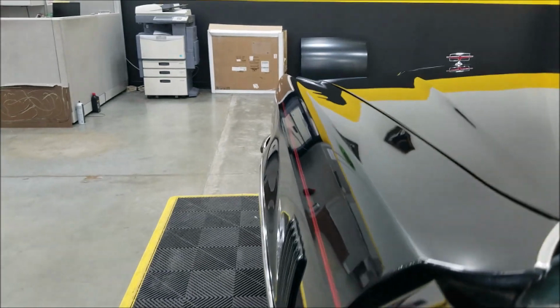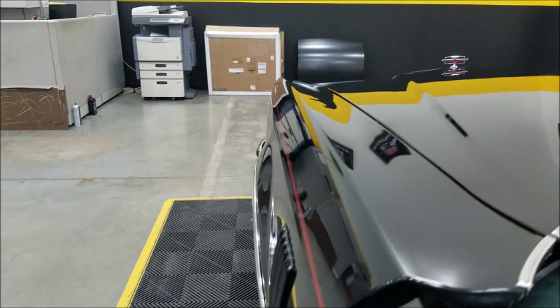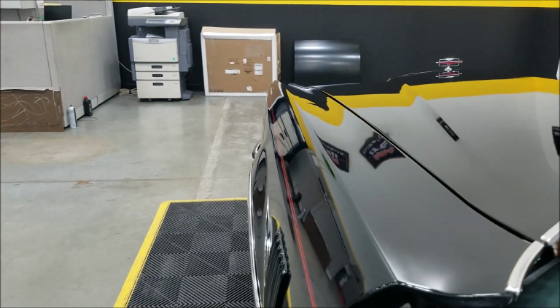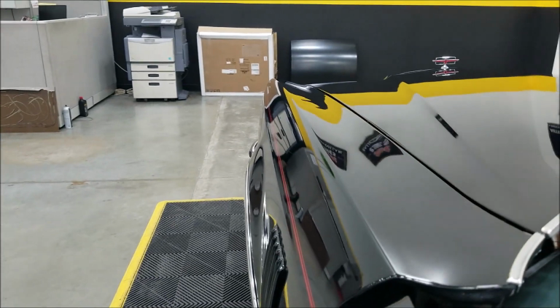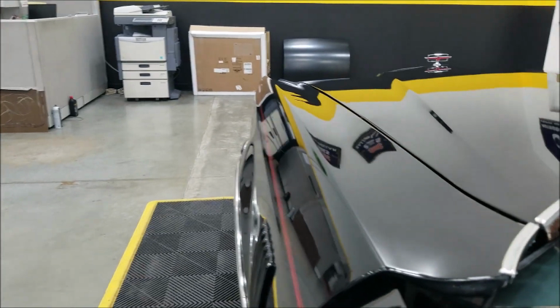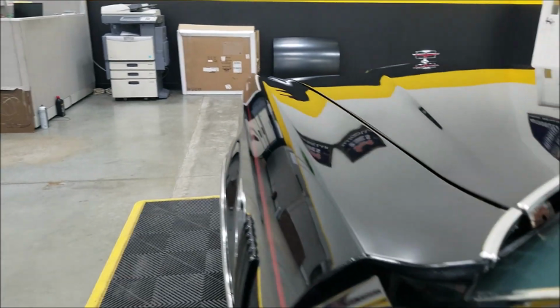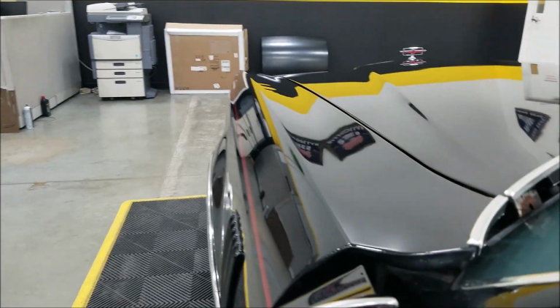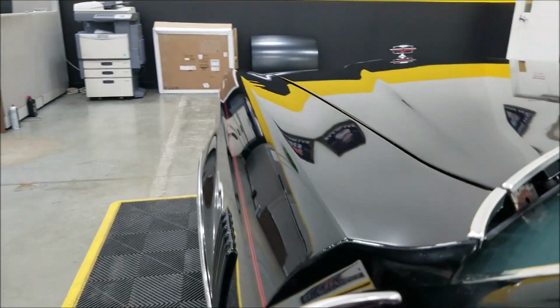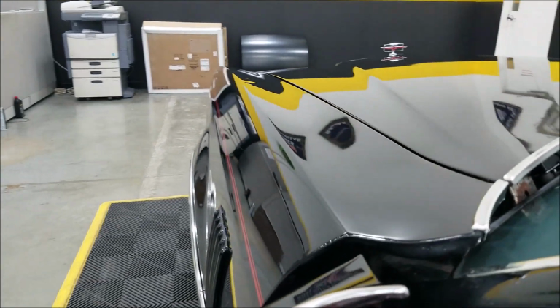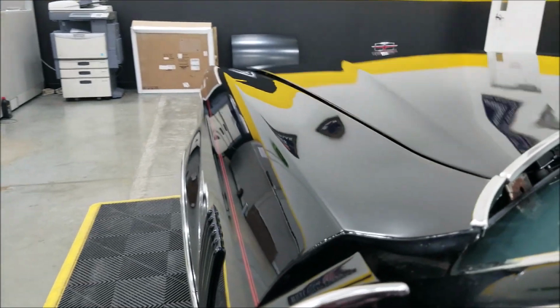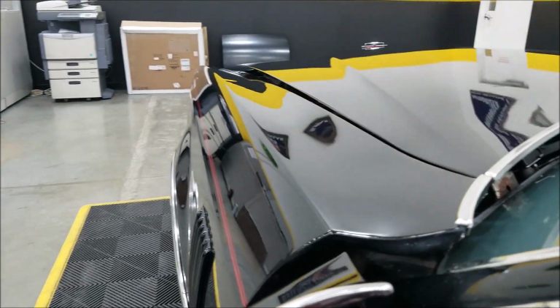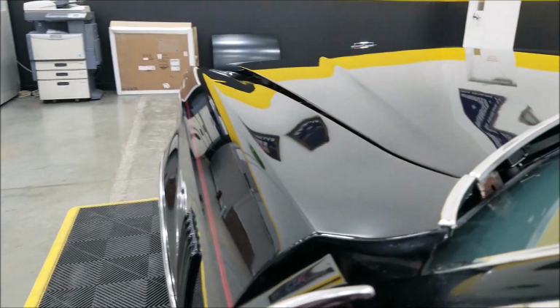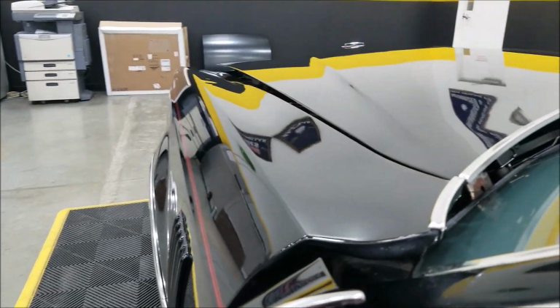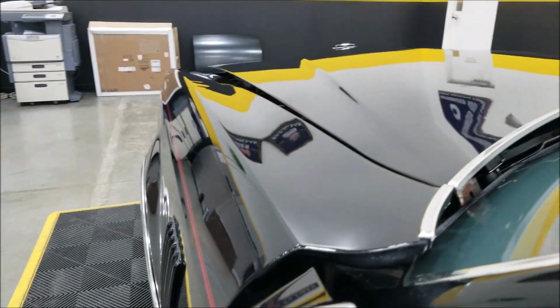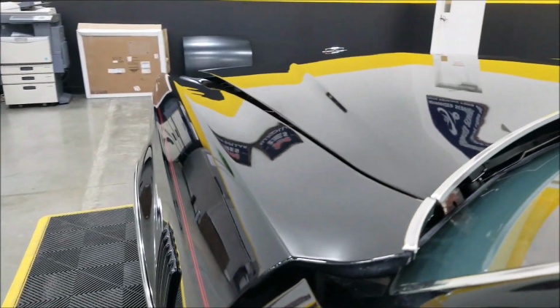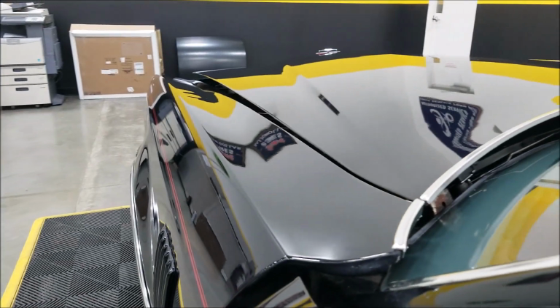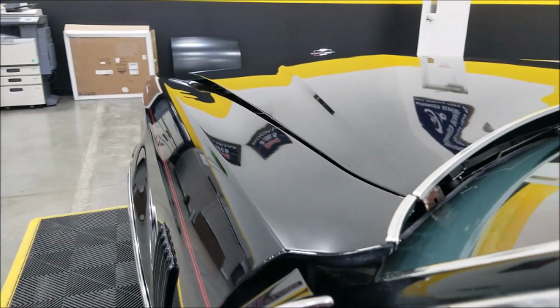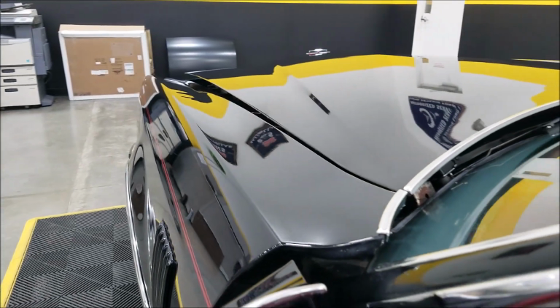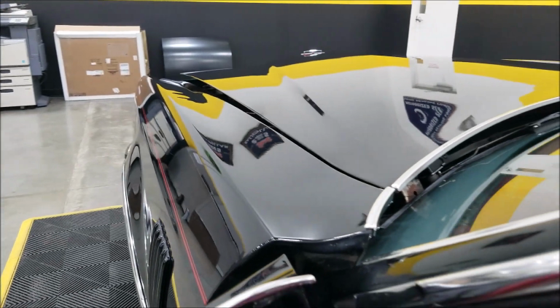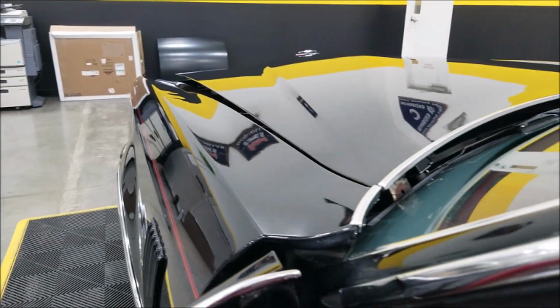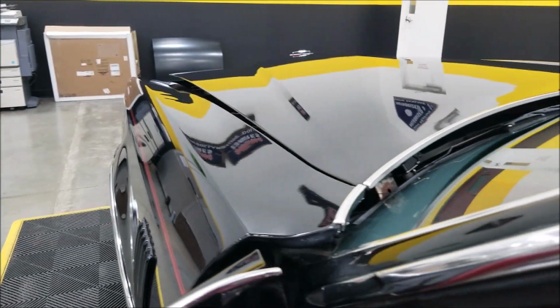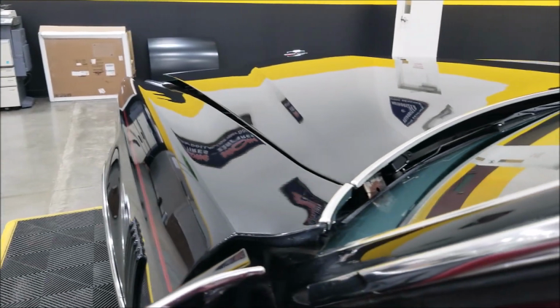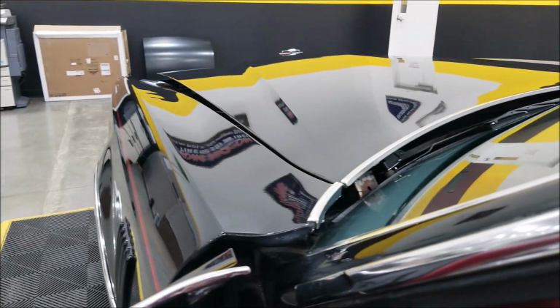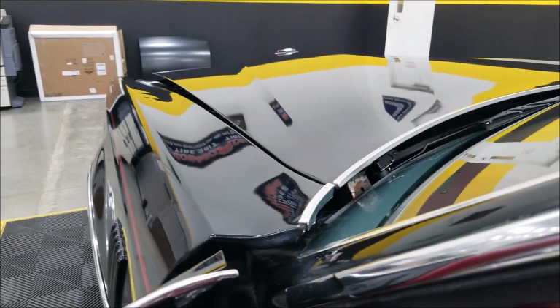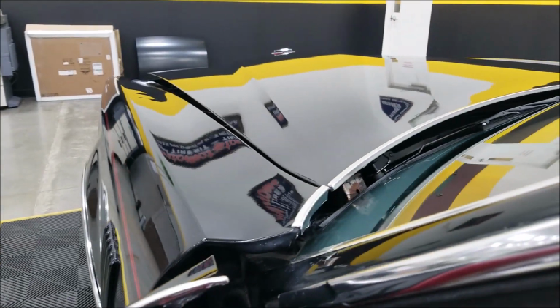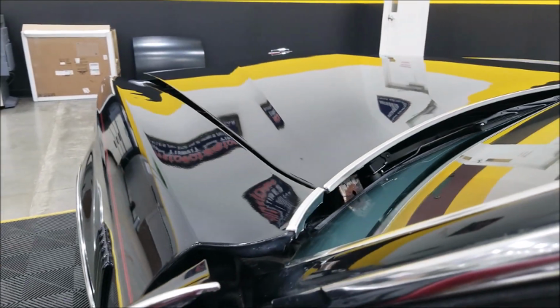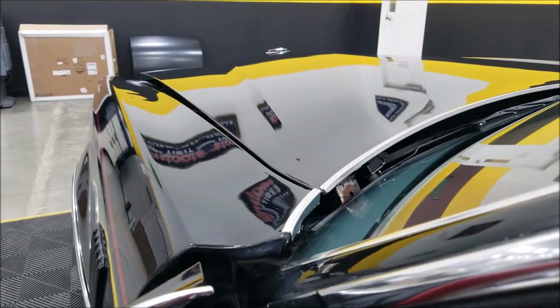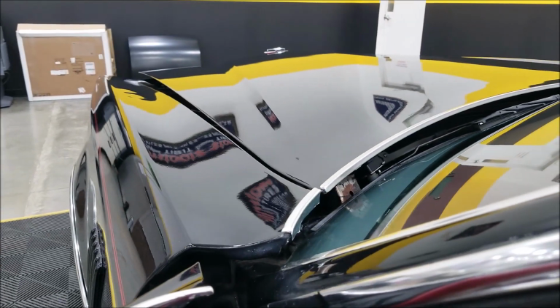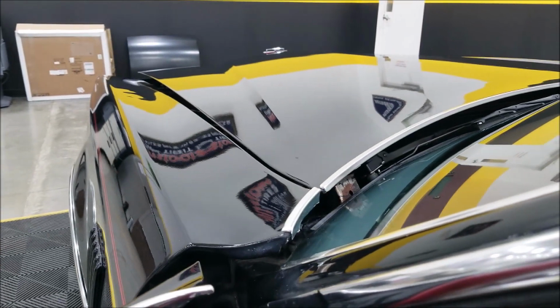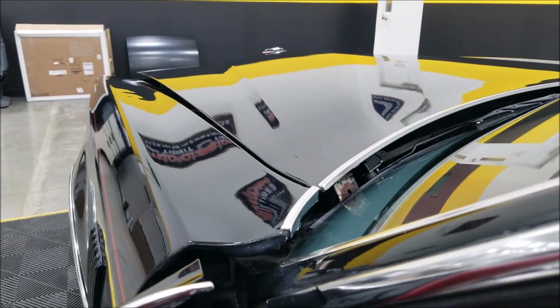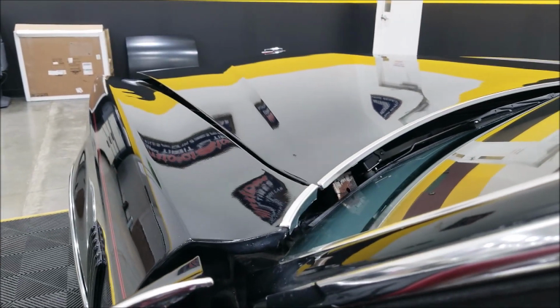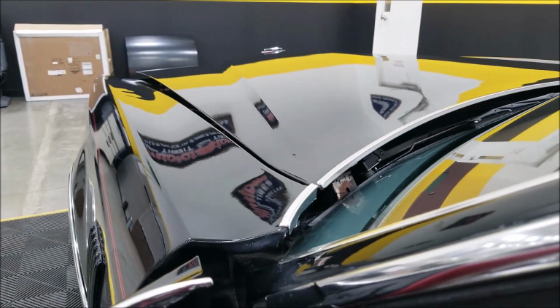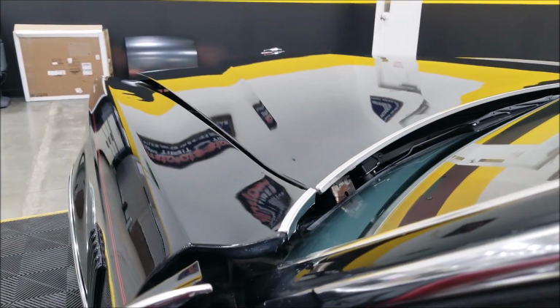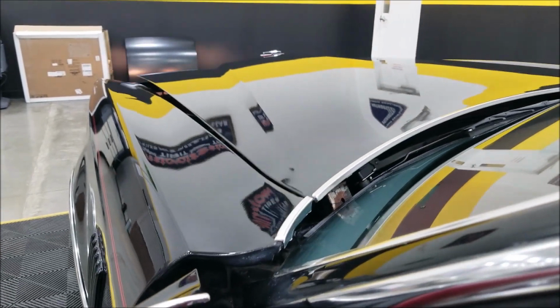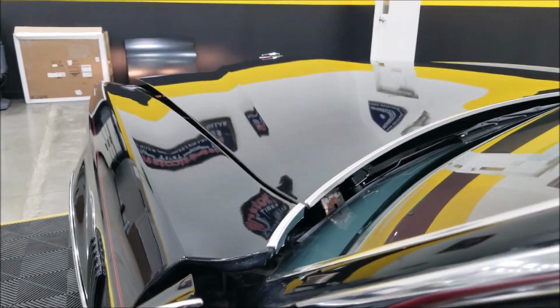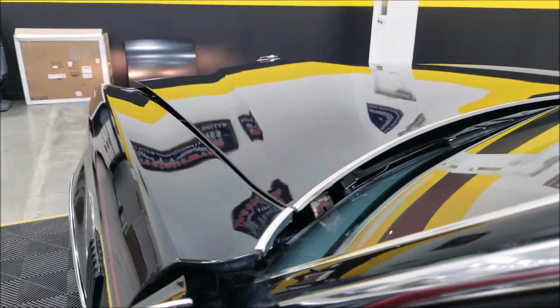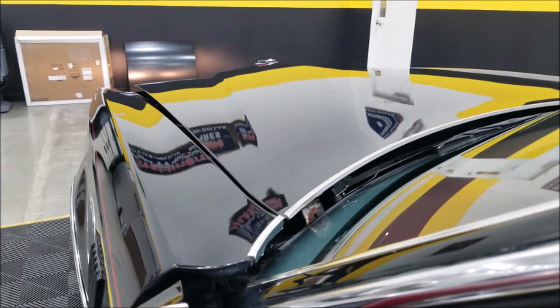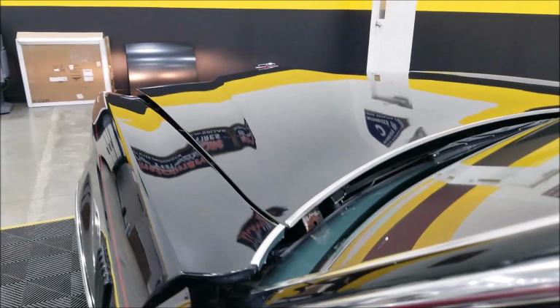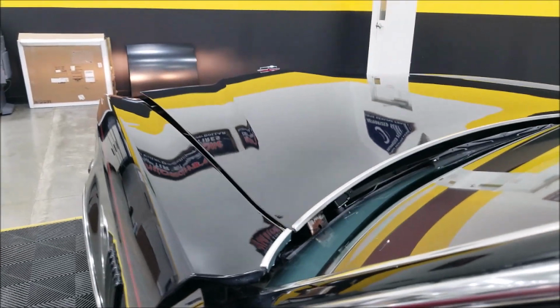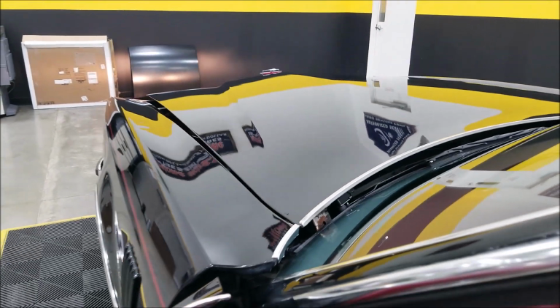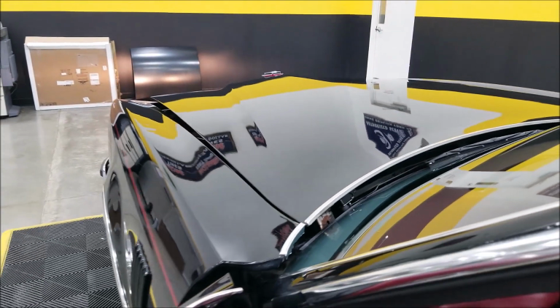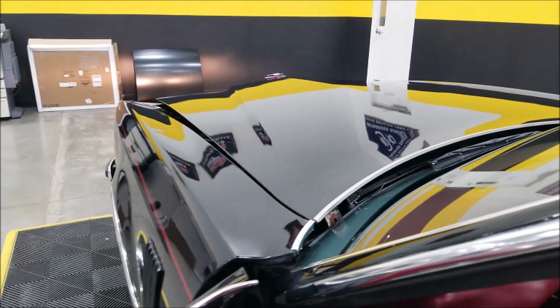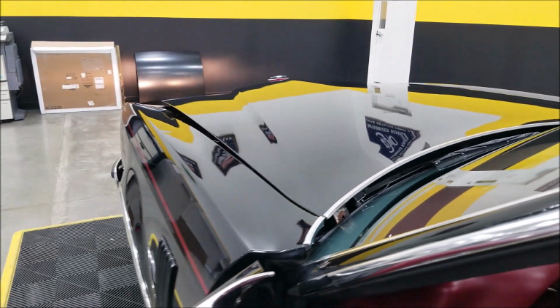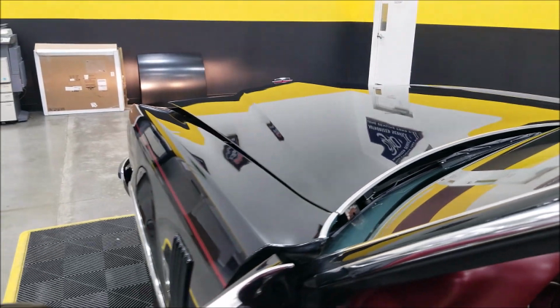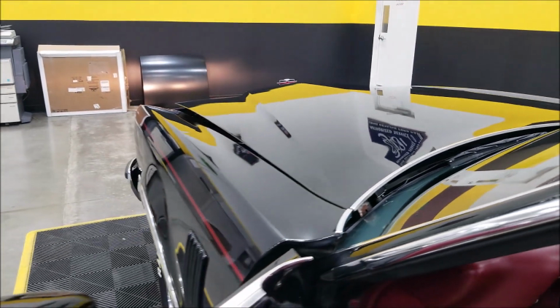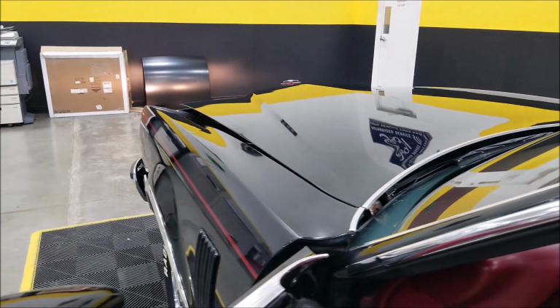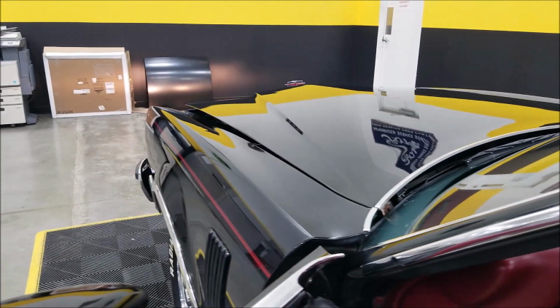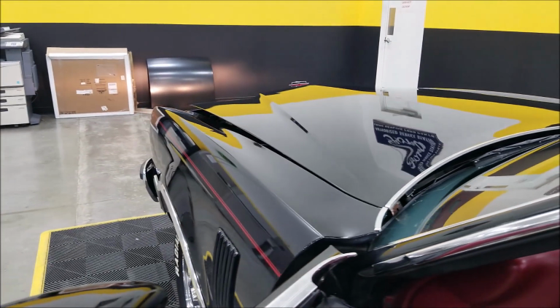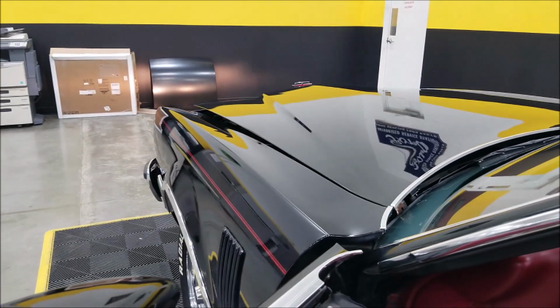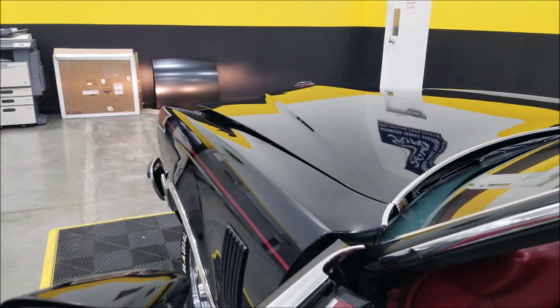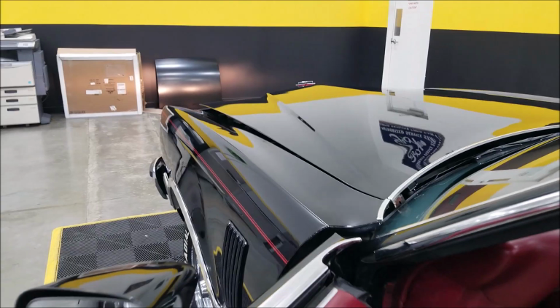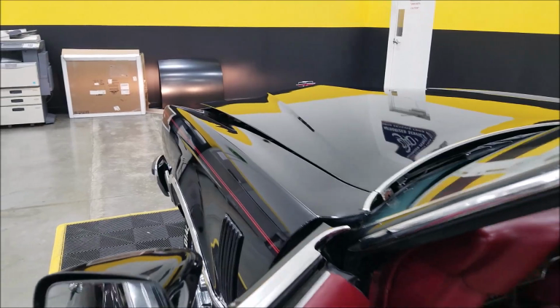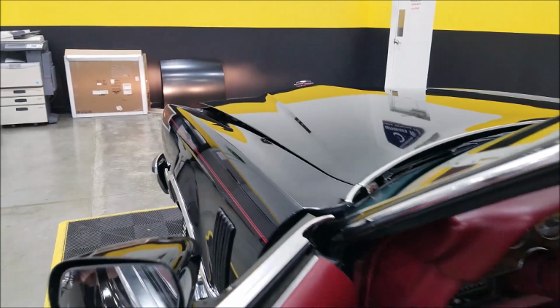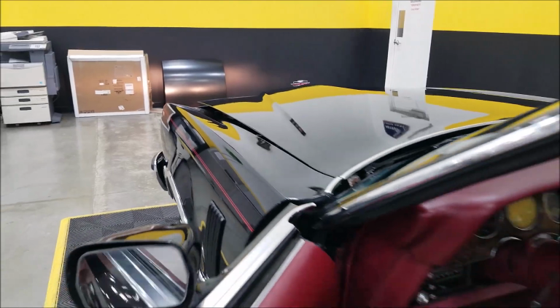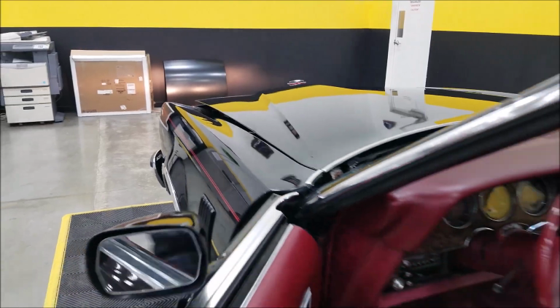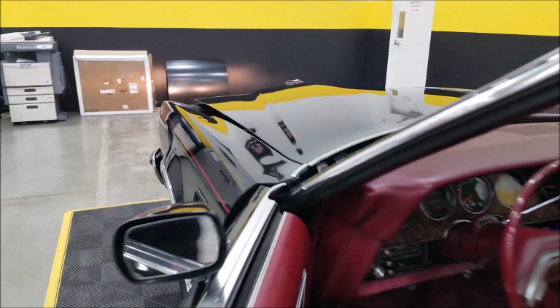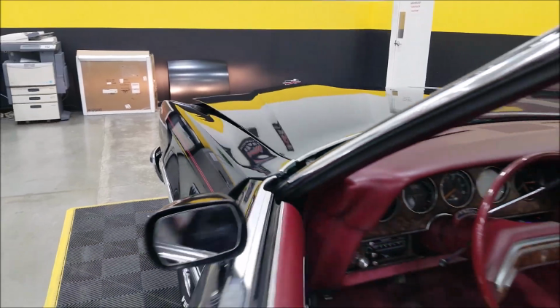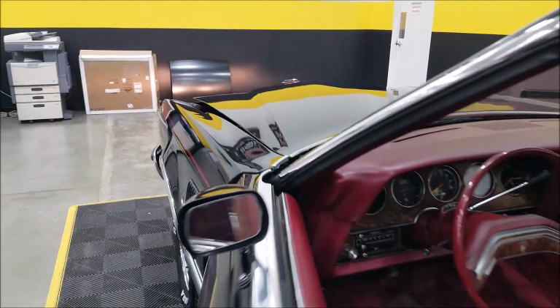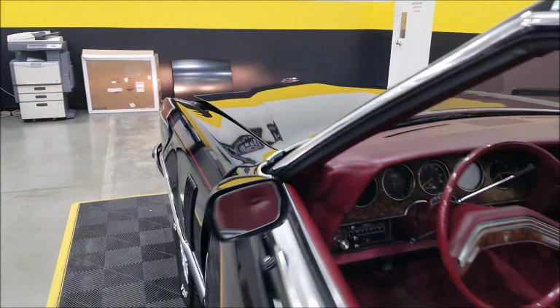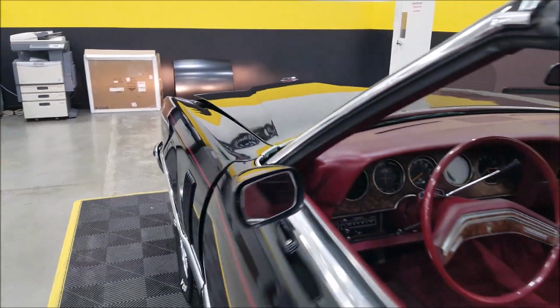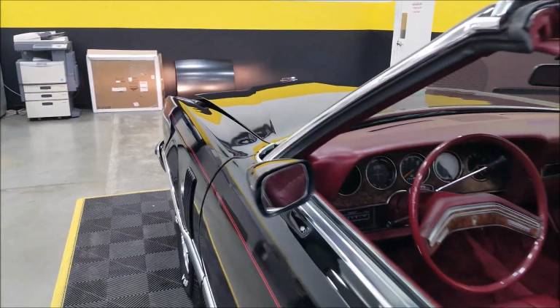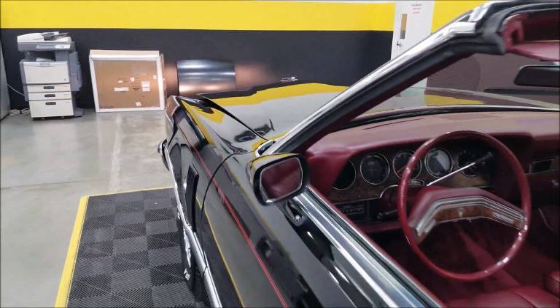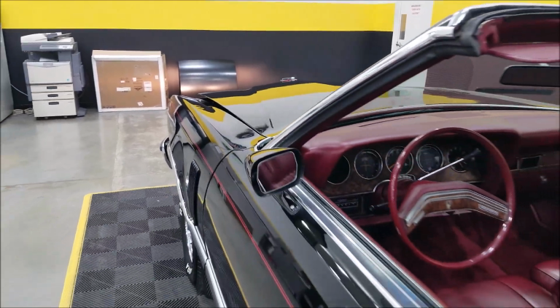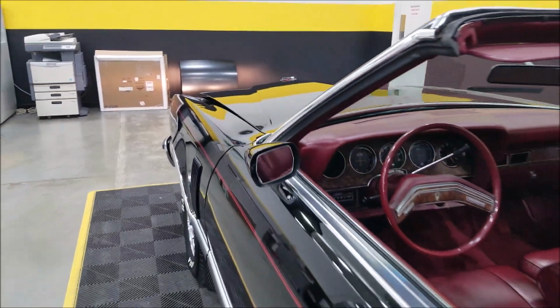One other thing I want to show you — the headlight doors open and the headlights work.